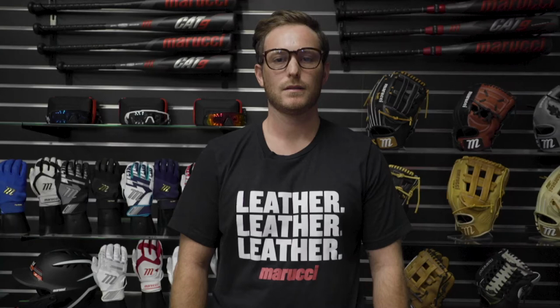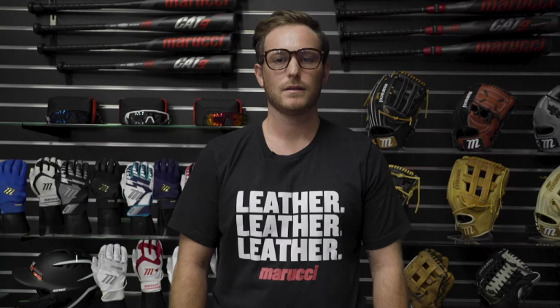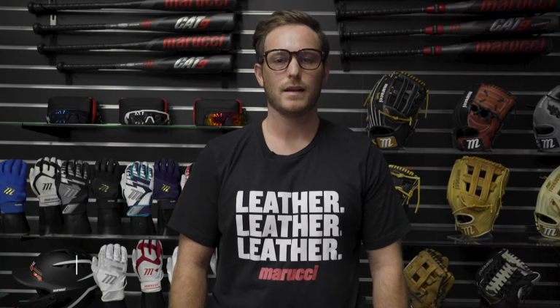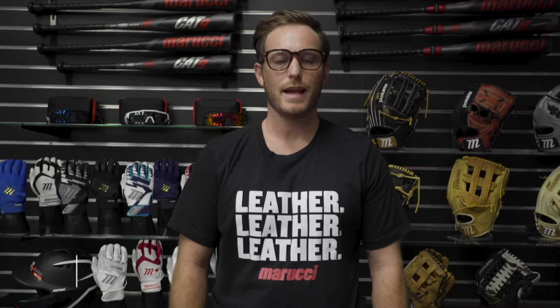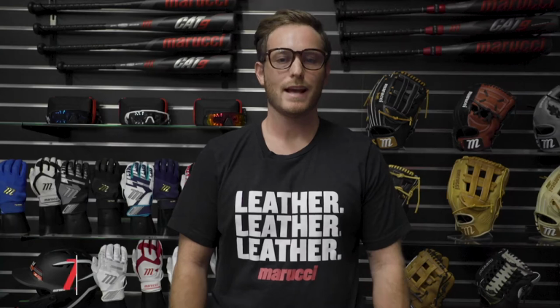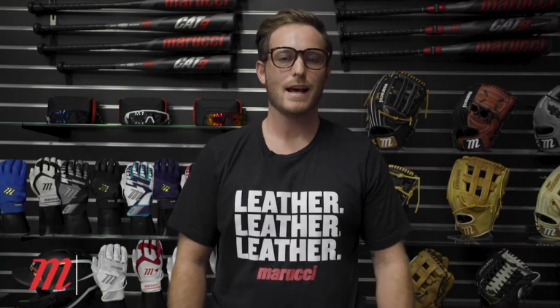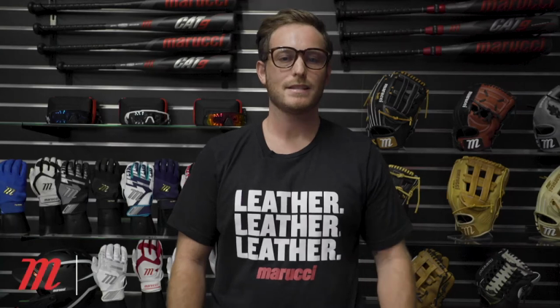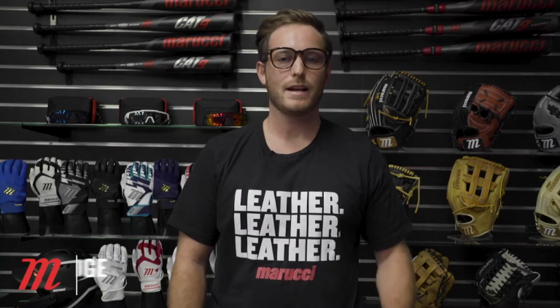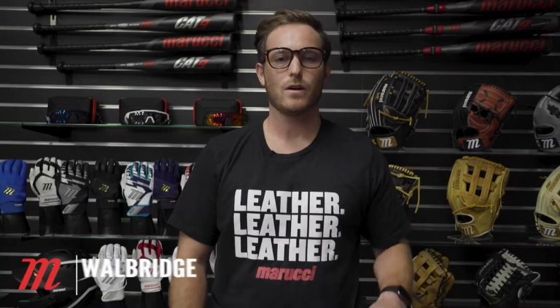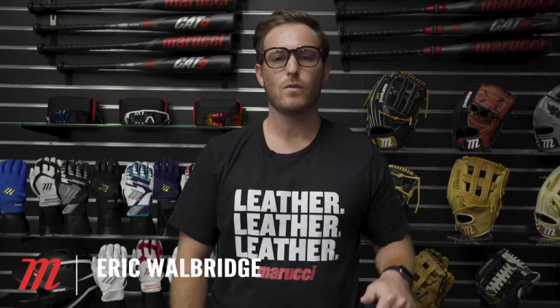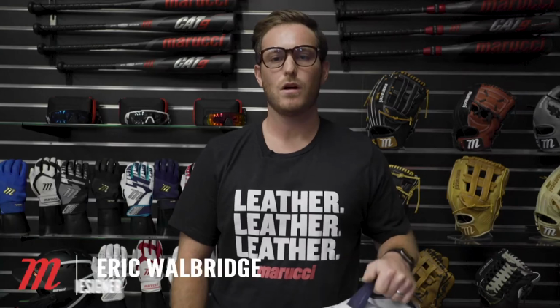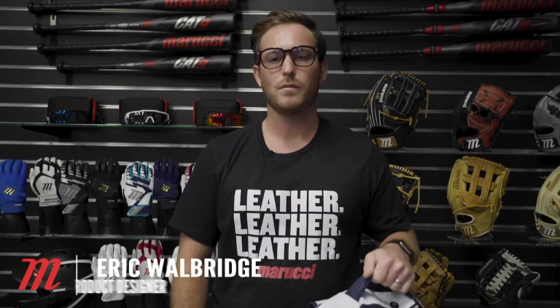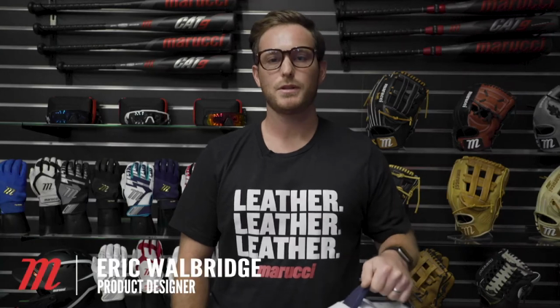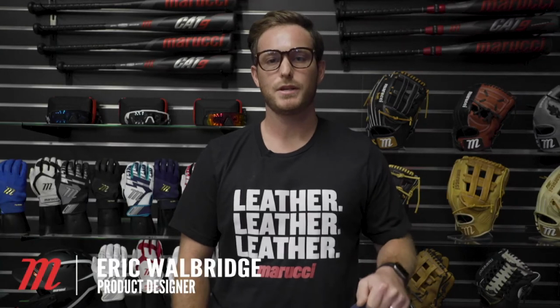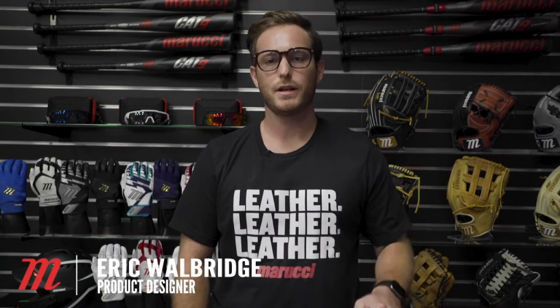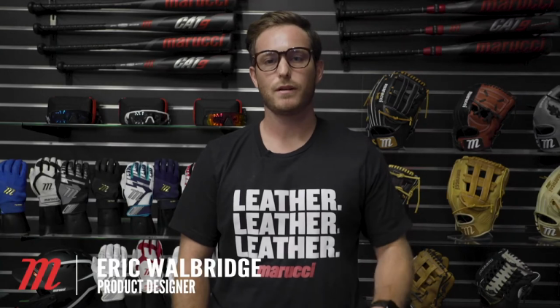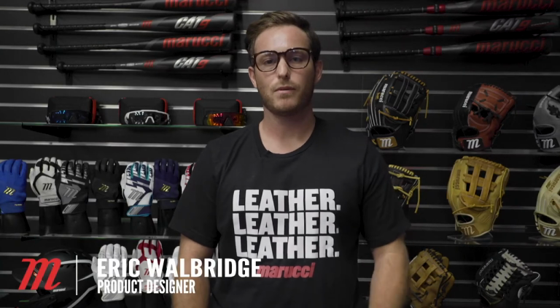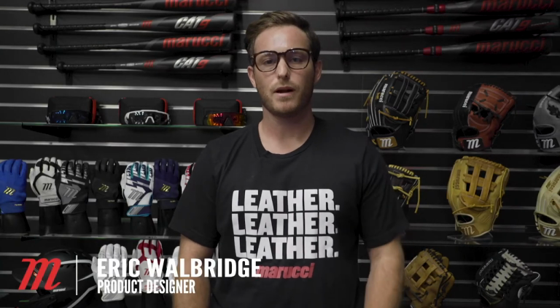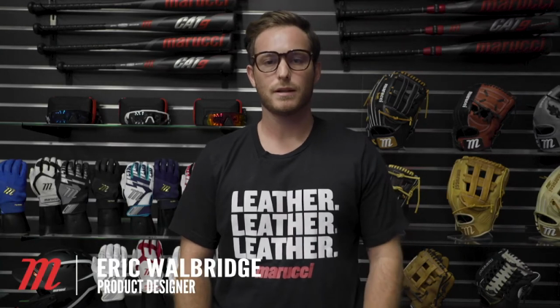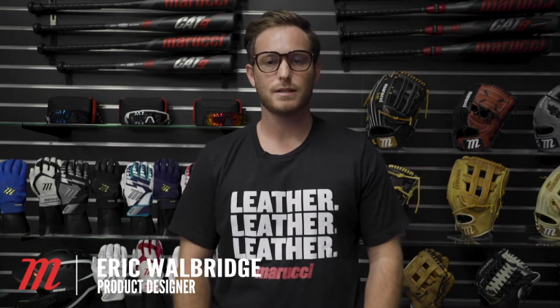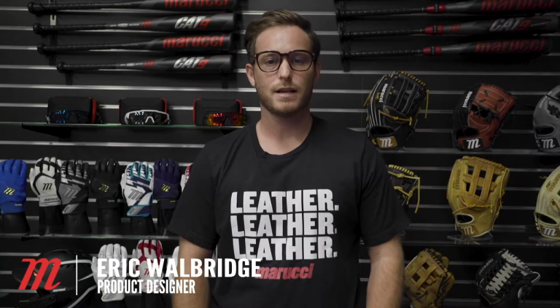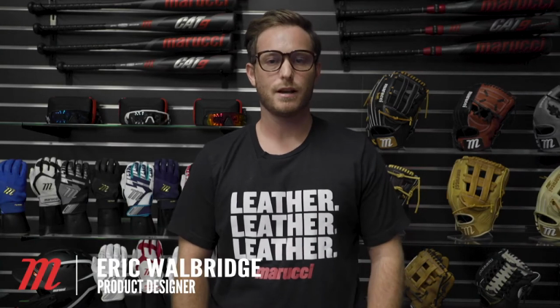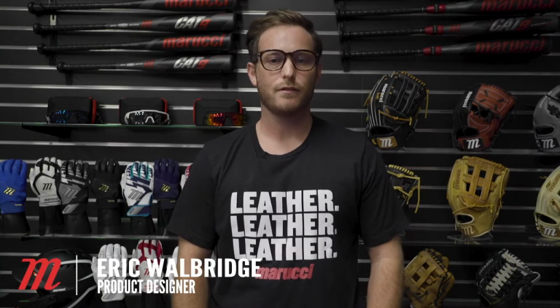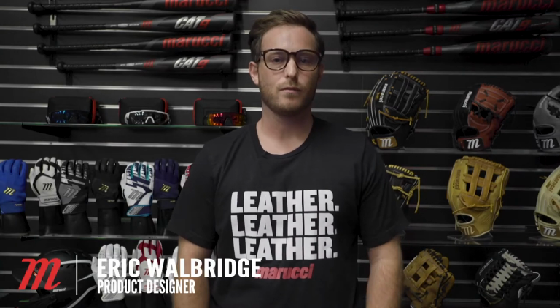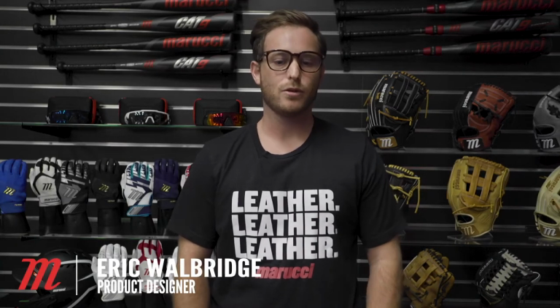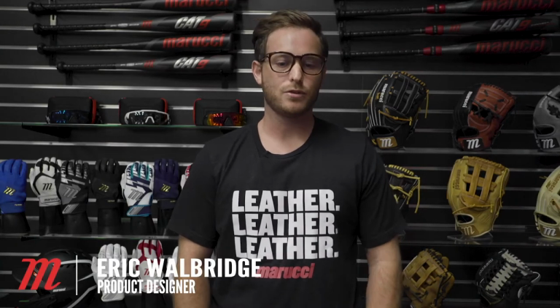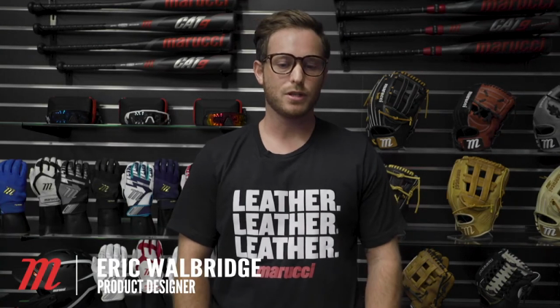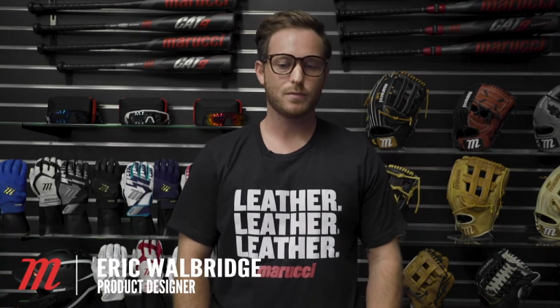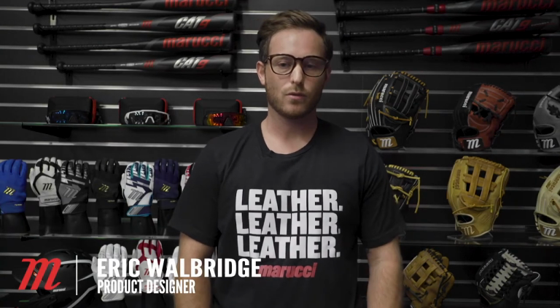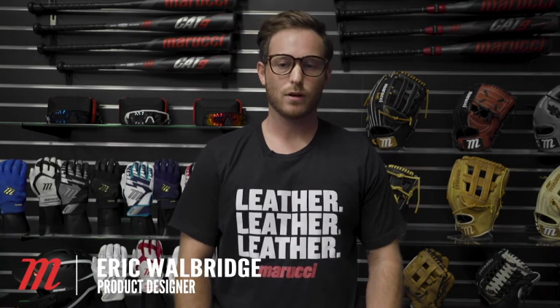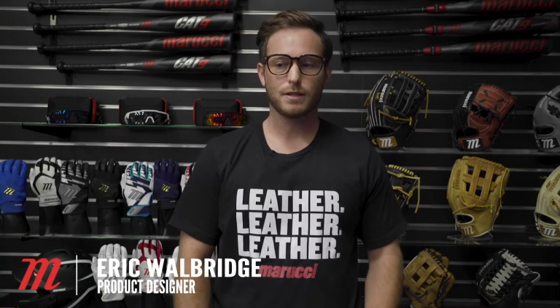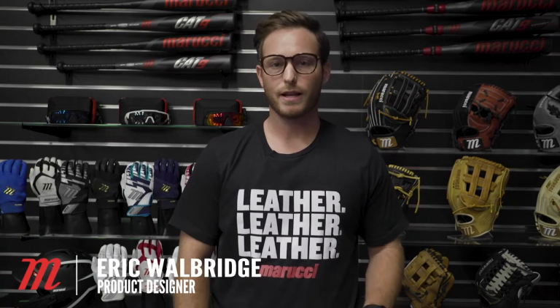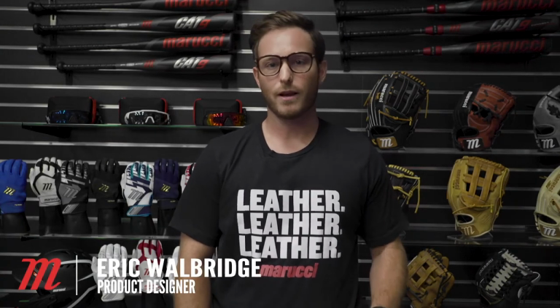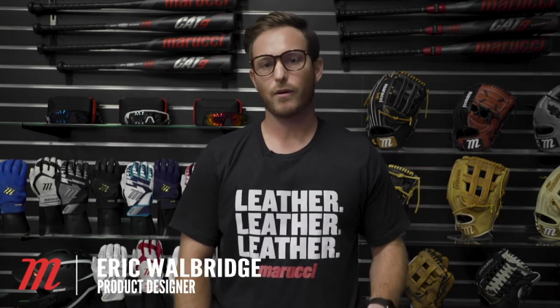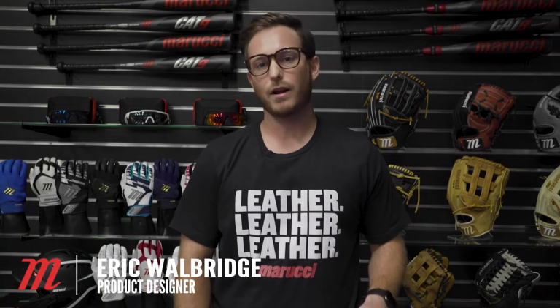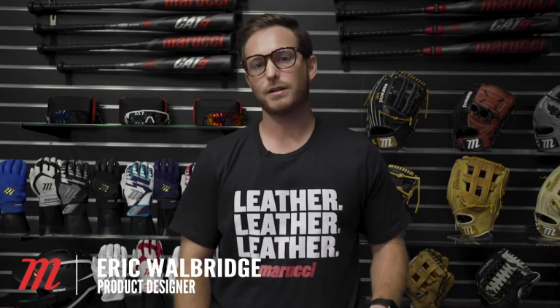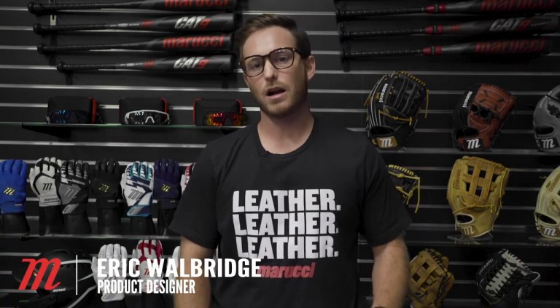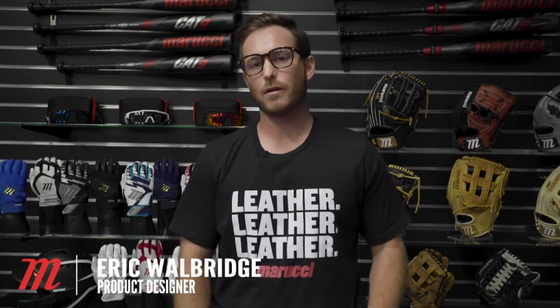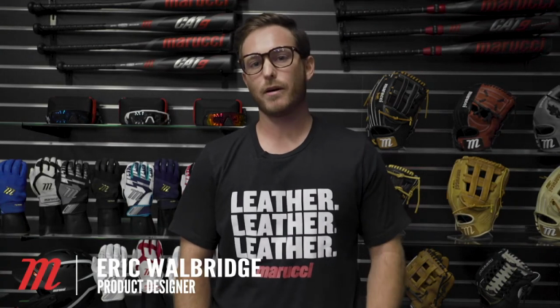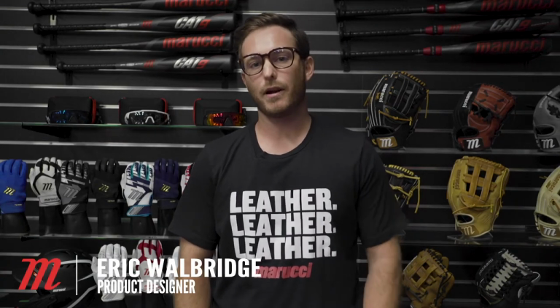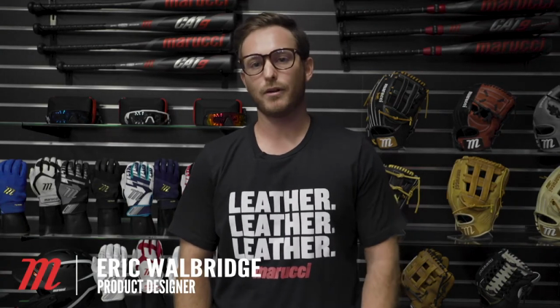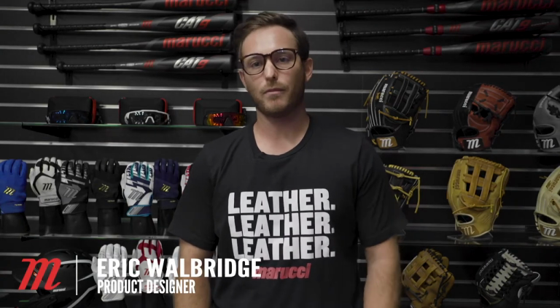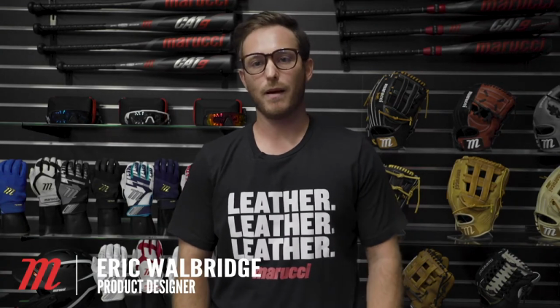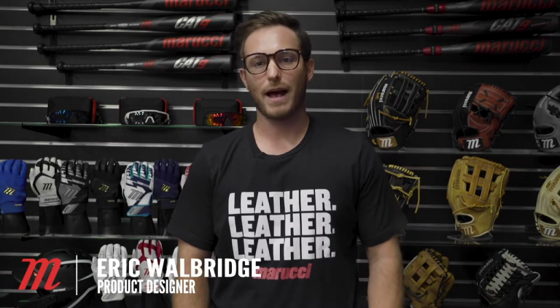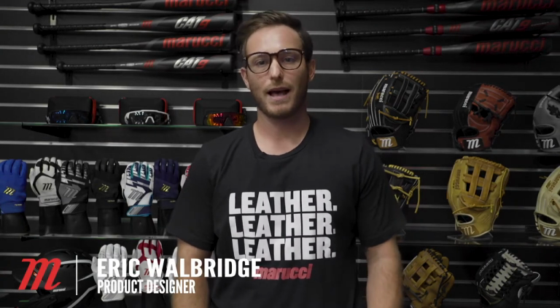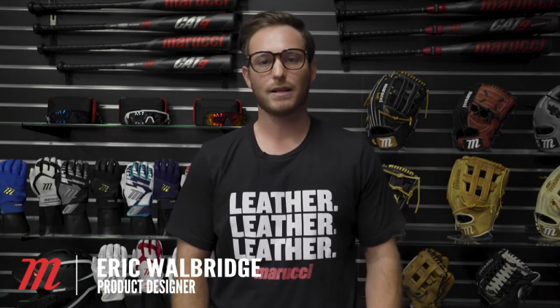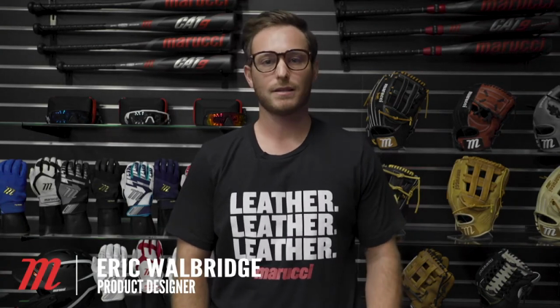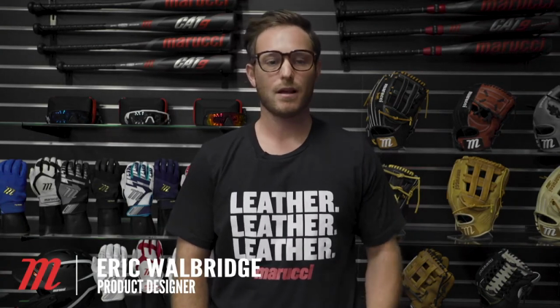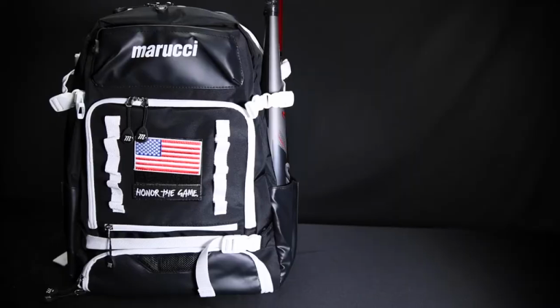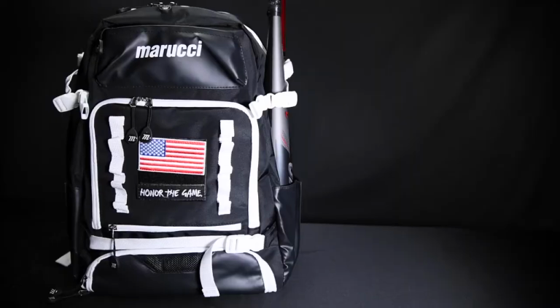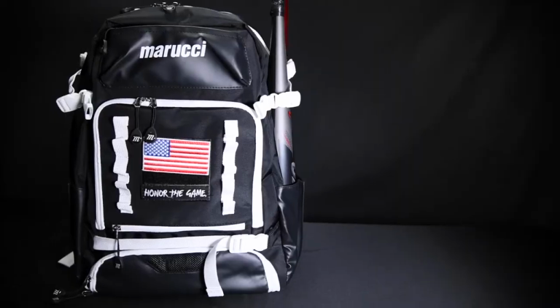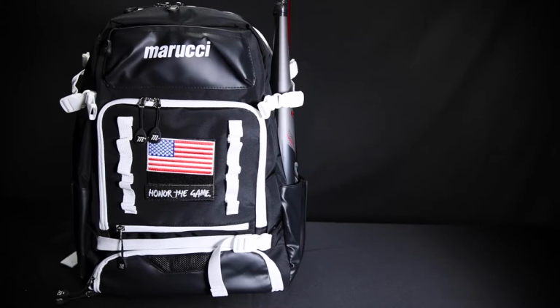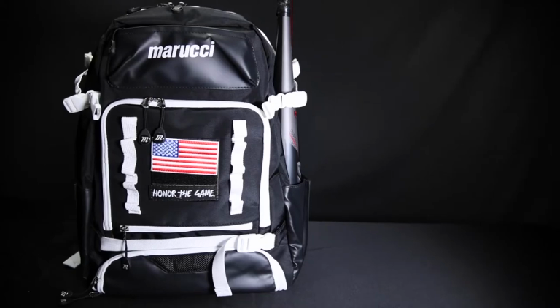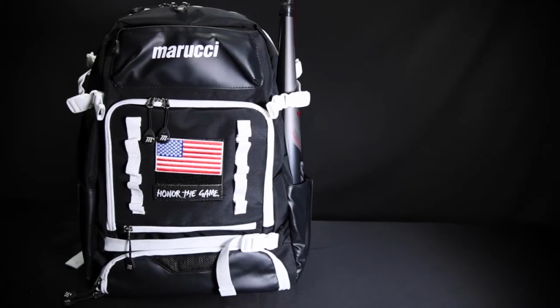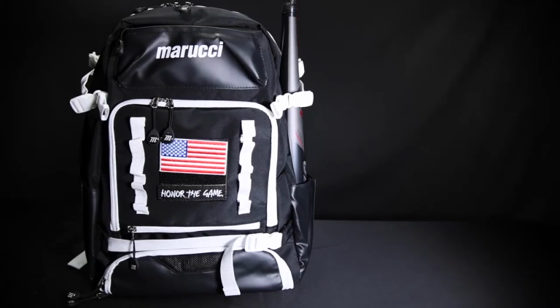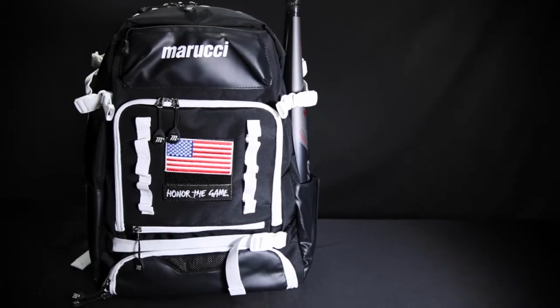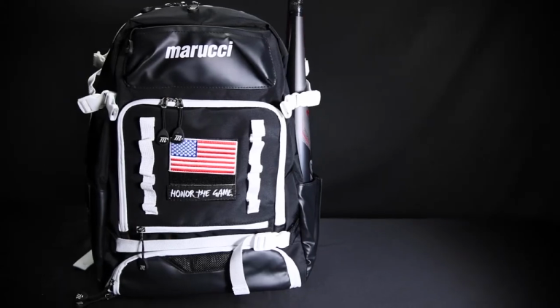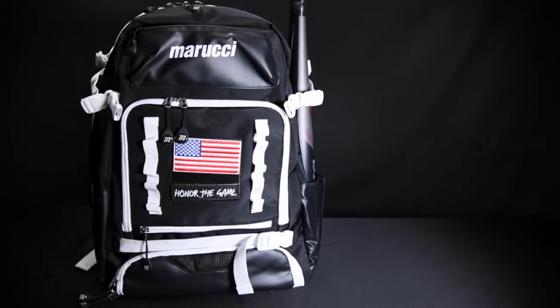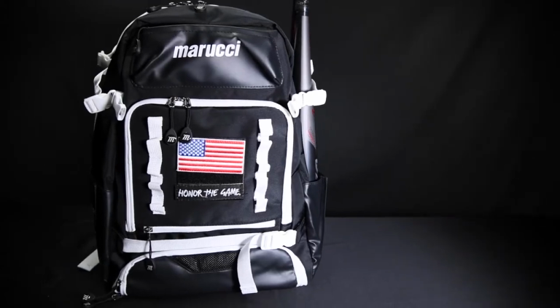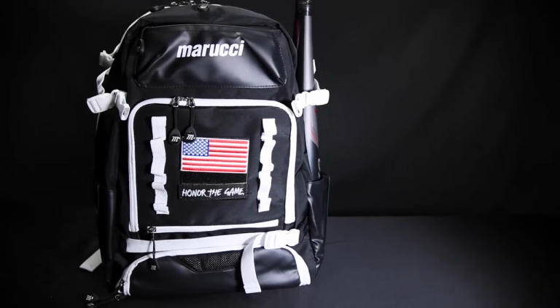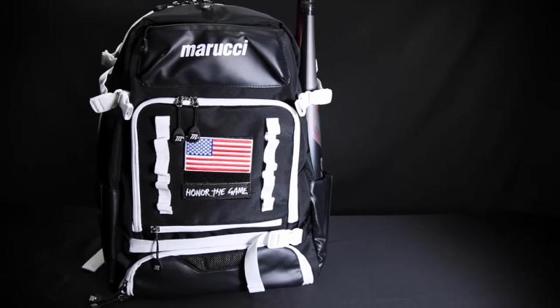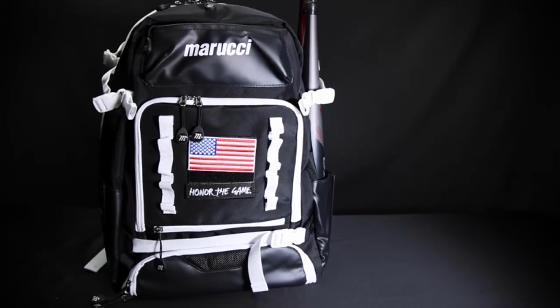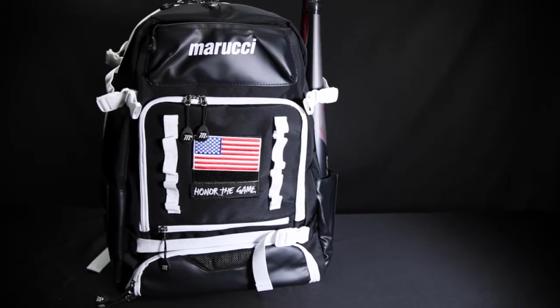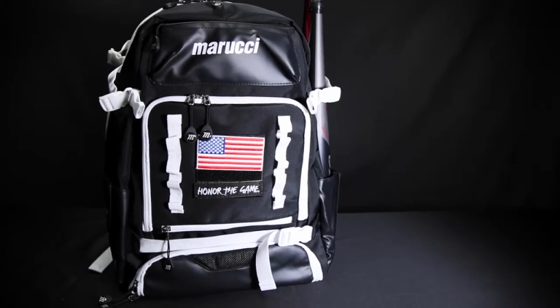Hey guys, Eric Walbridge here, product designer from Roochie Sports. Today we're going to talk about our new bags. First up, our new bat packs.